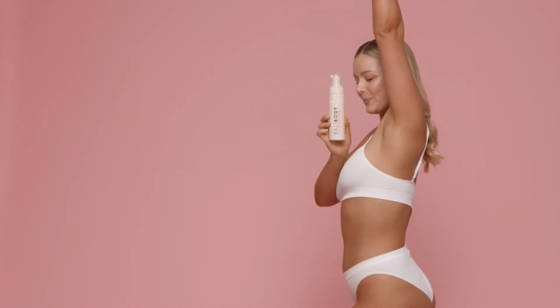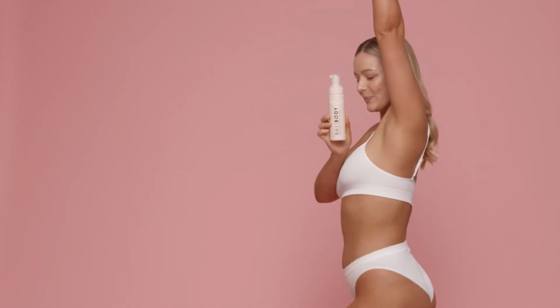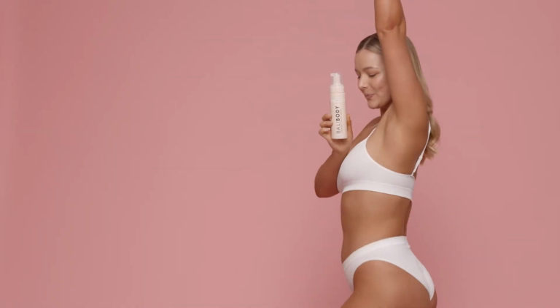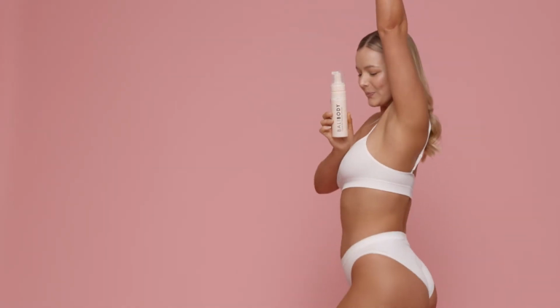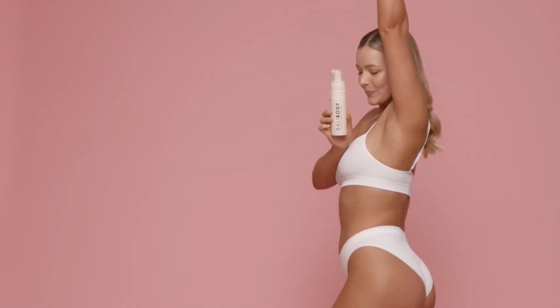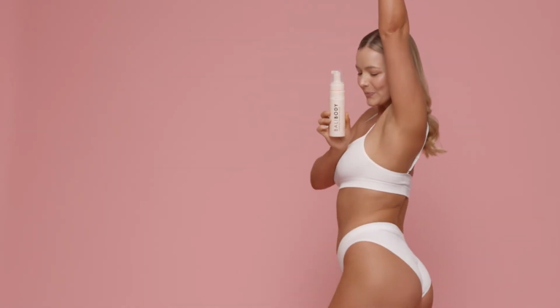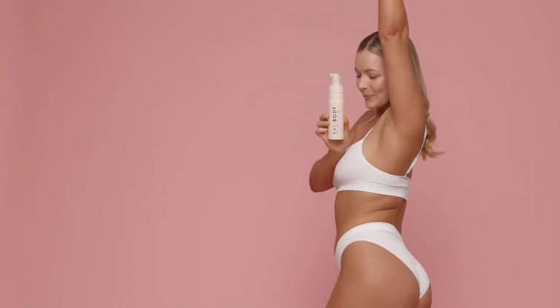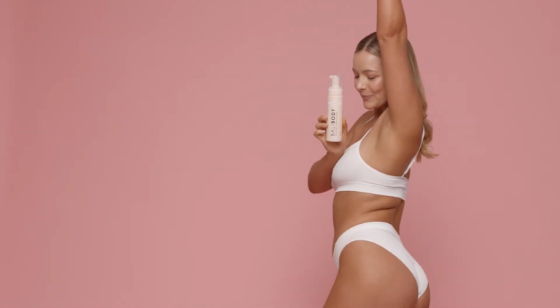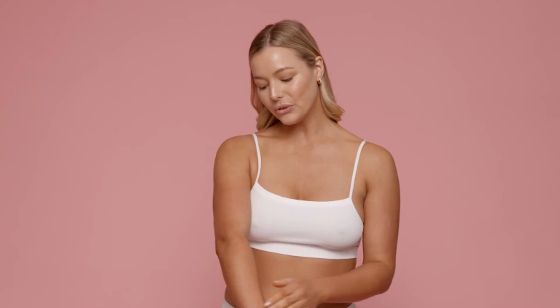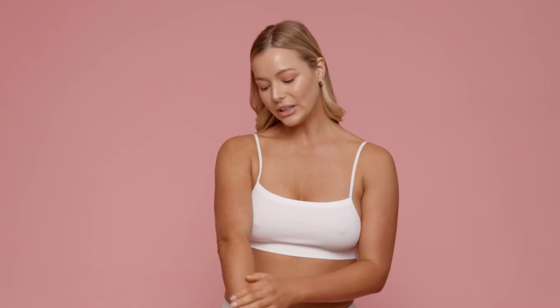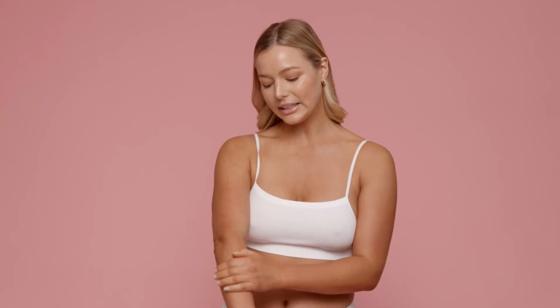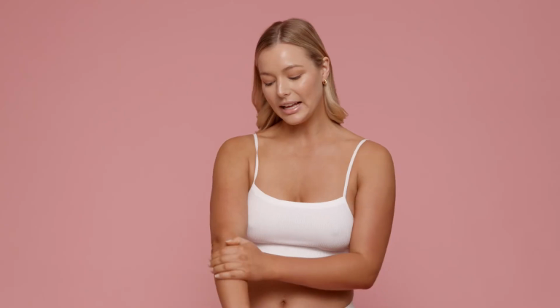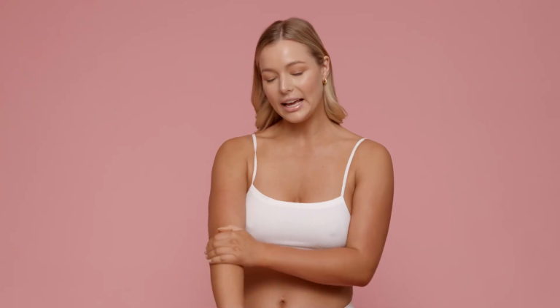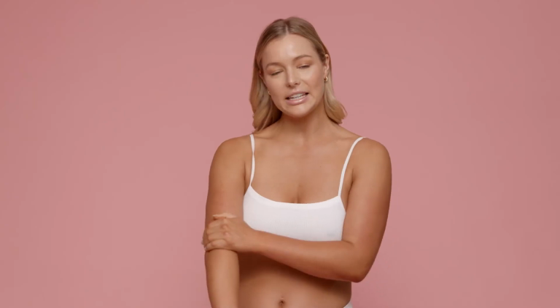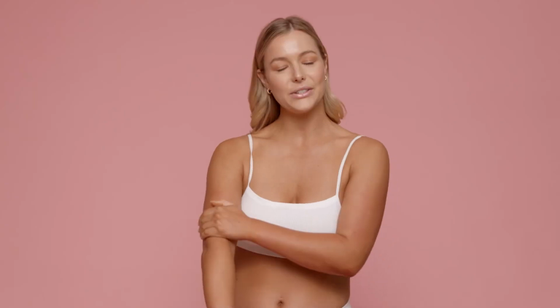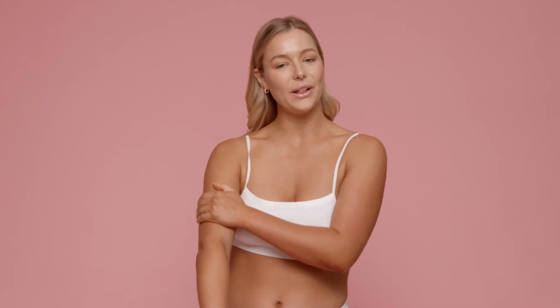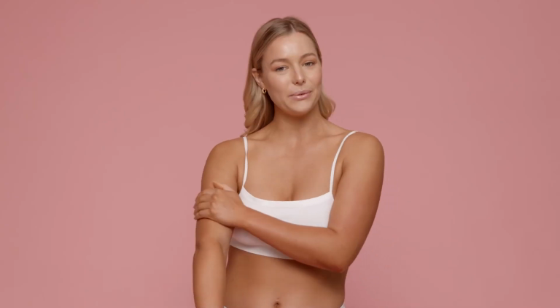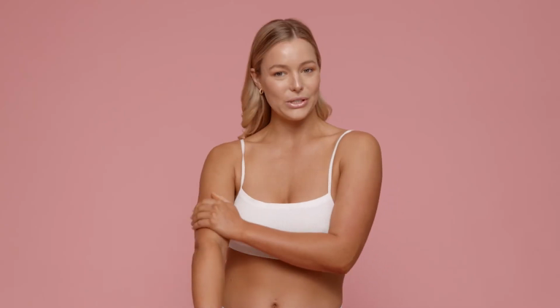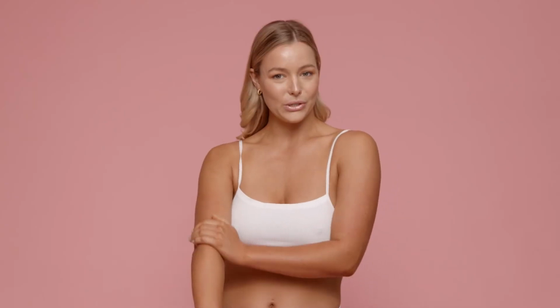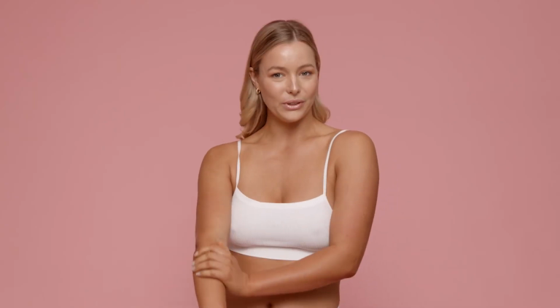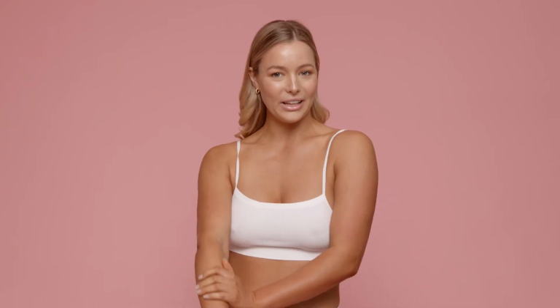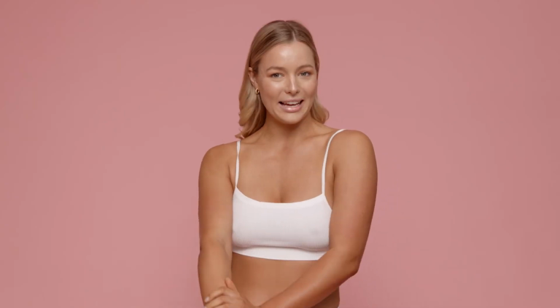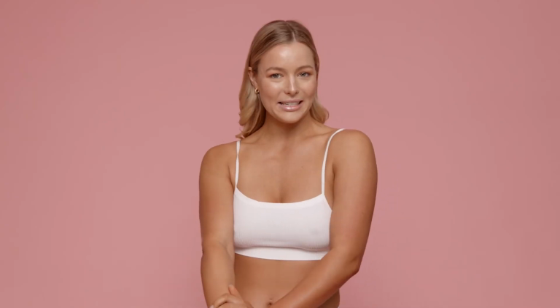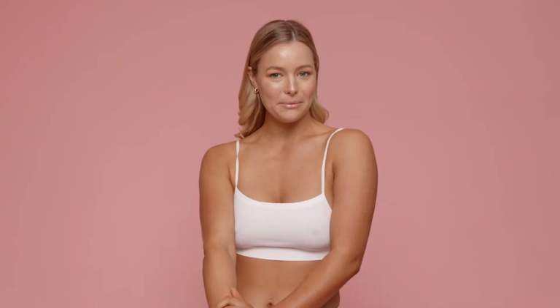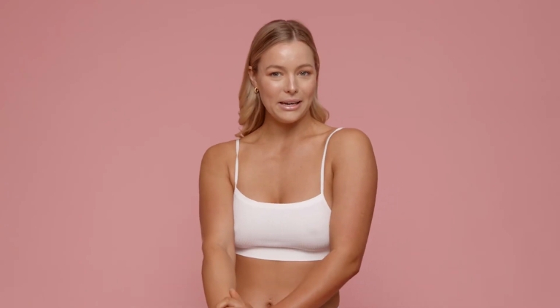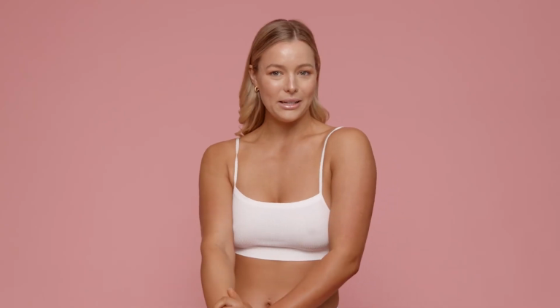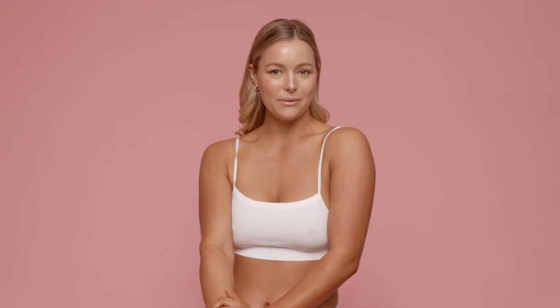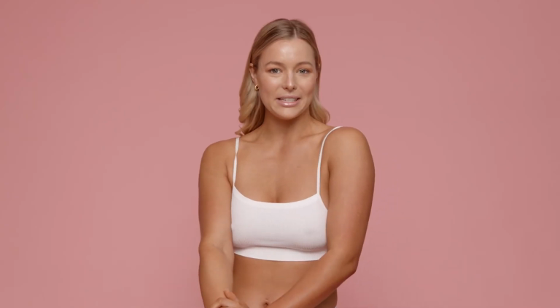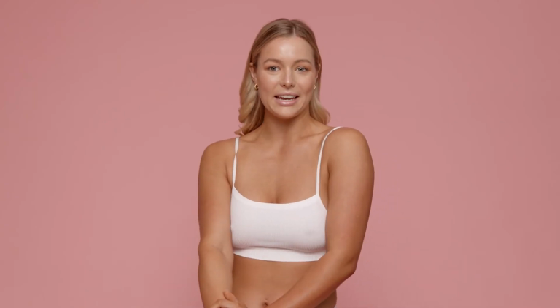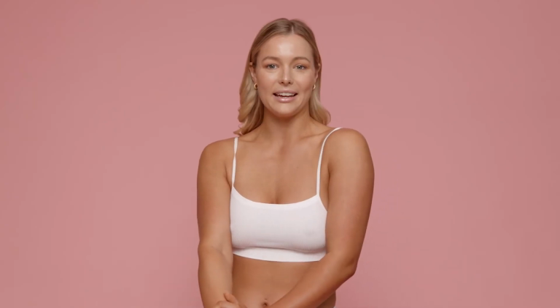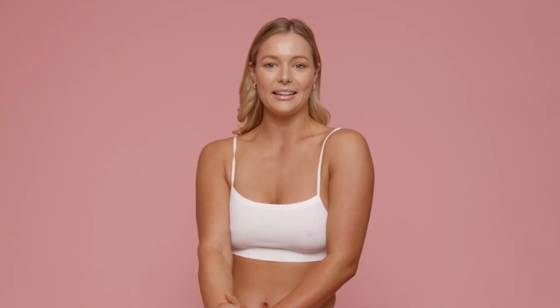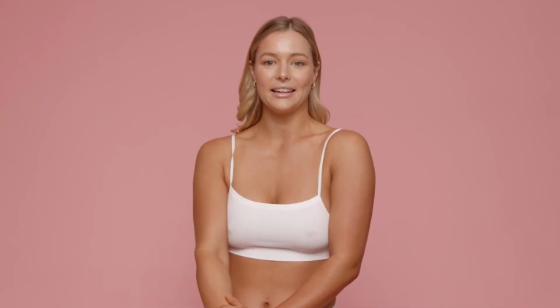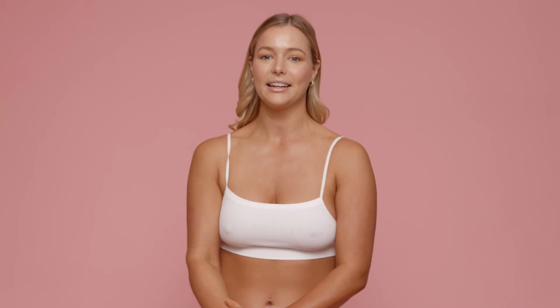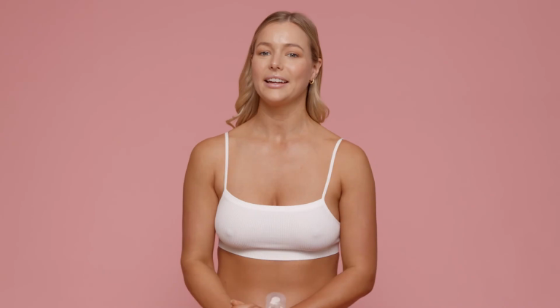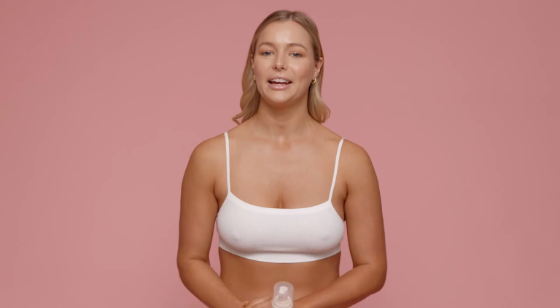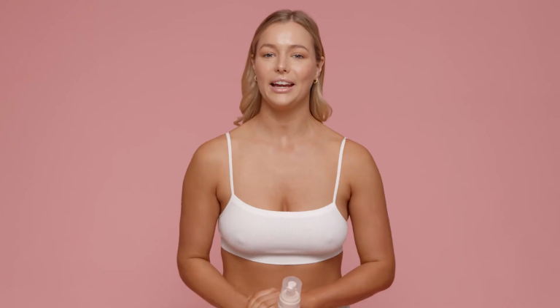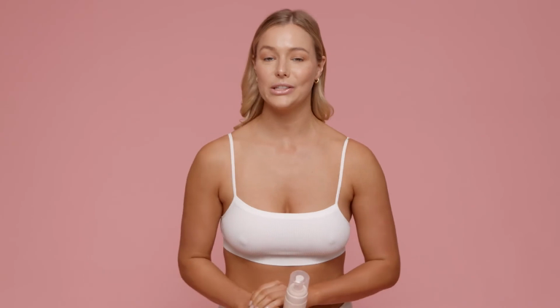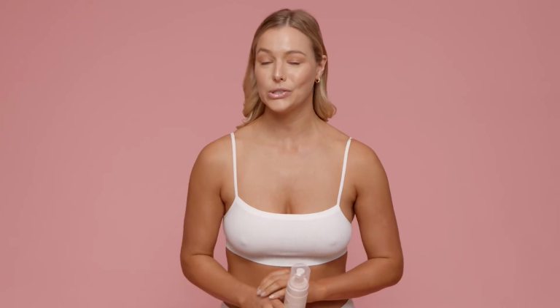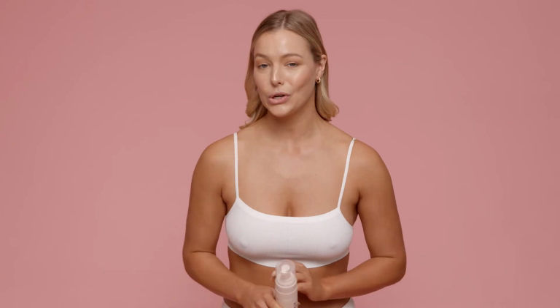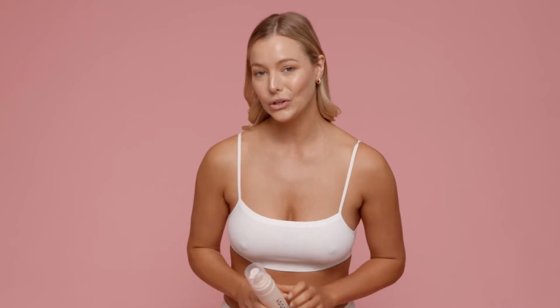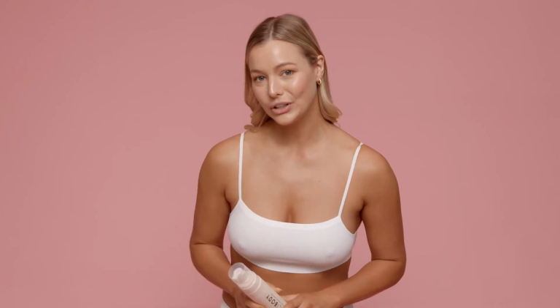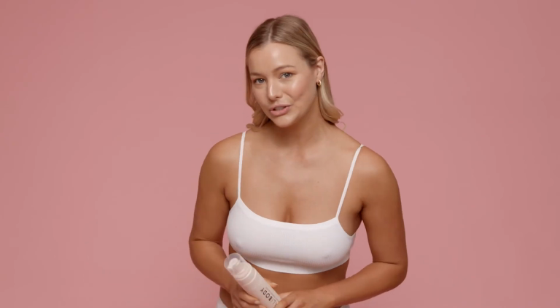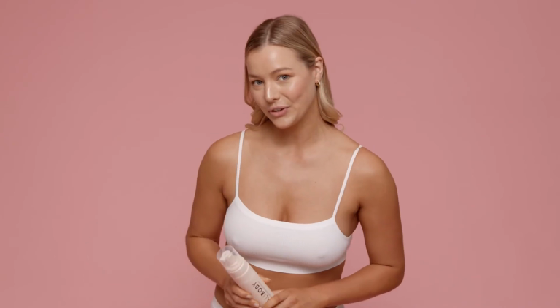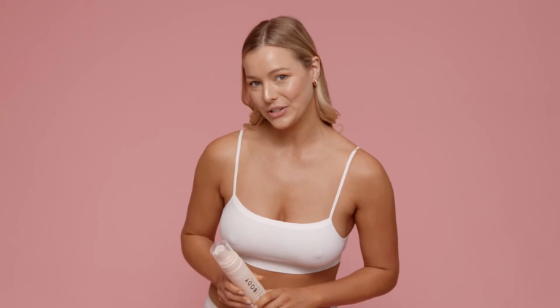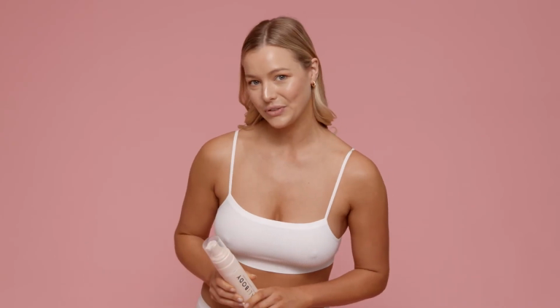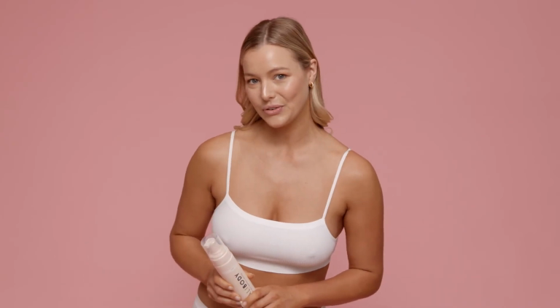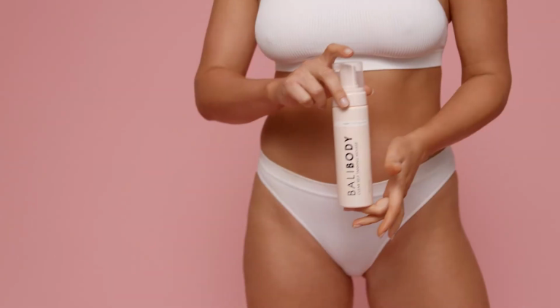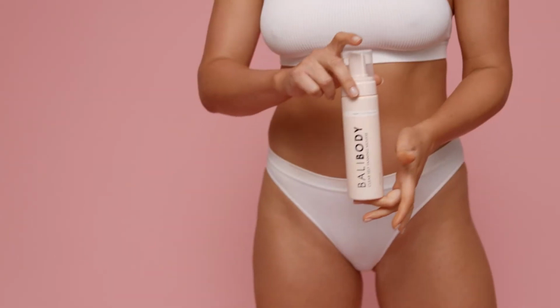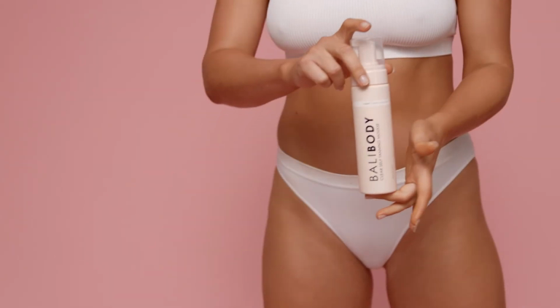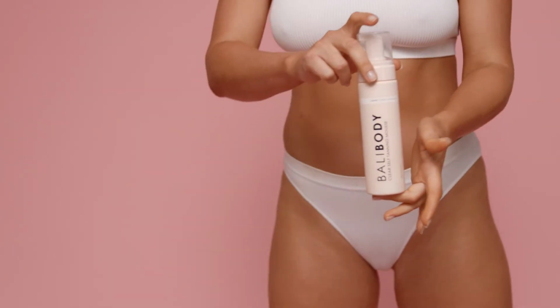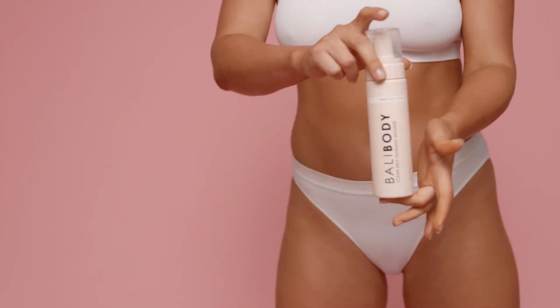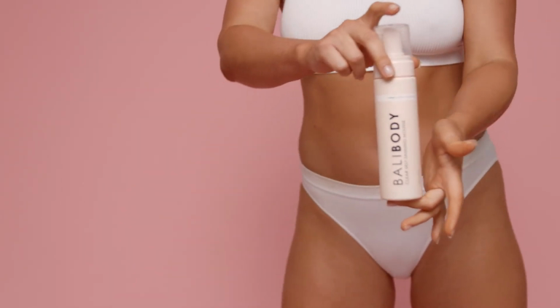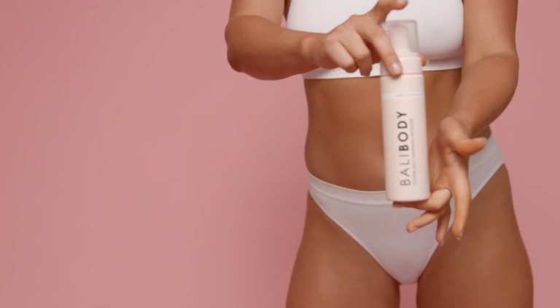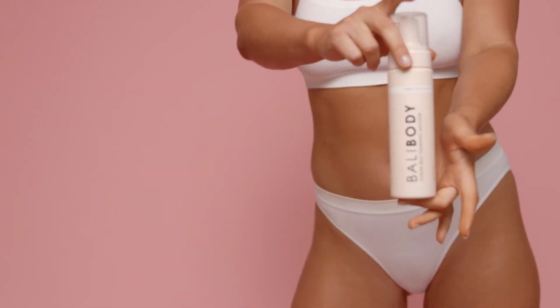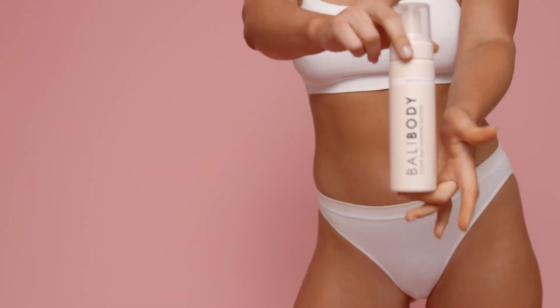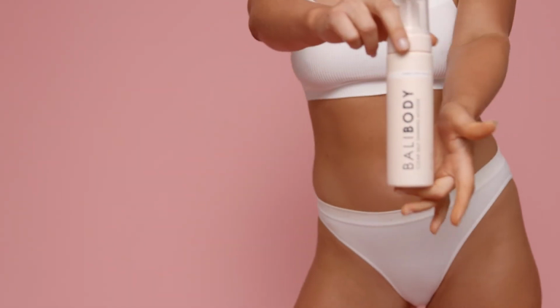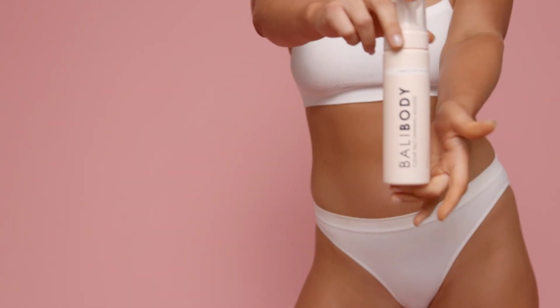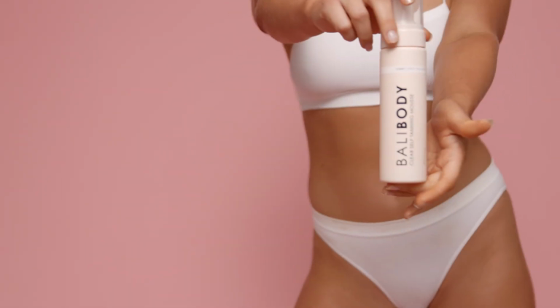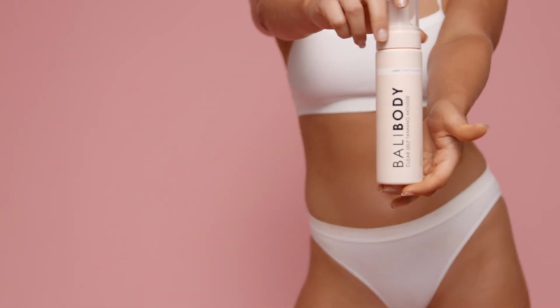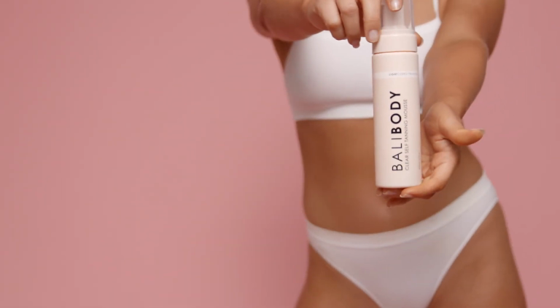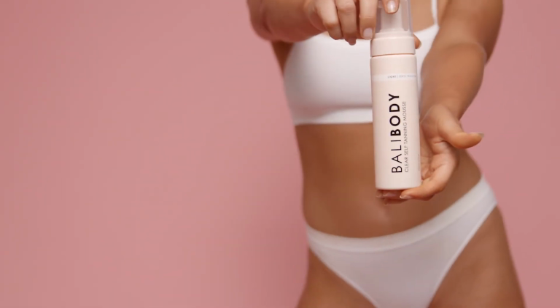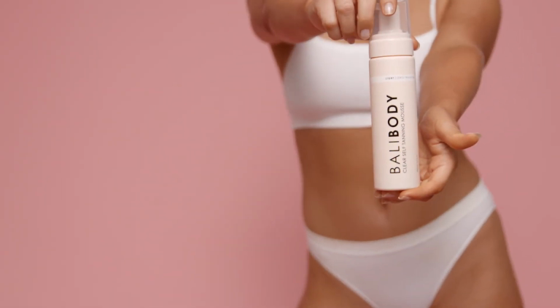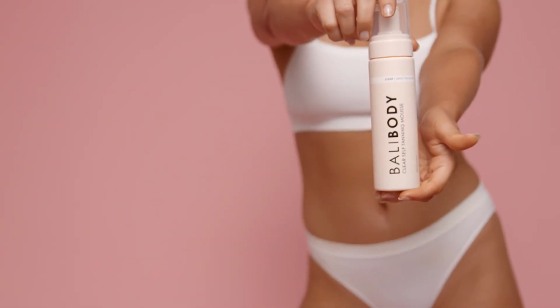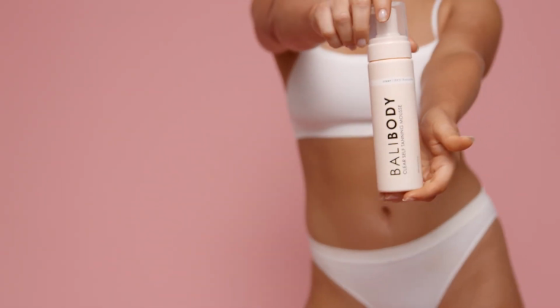This one goes on clear, it develops into a light to medium tan, and it's totally transfer free so it's perfect for you babes on the go.